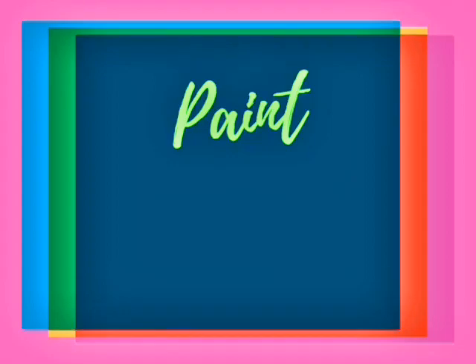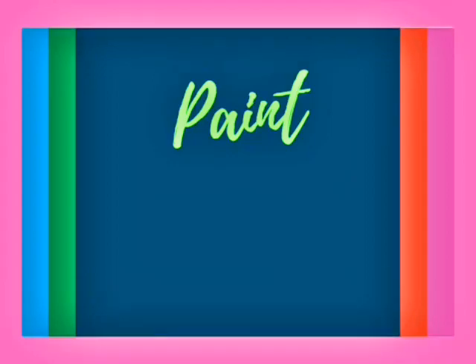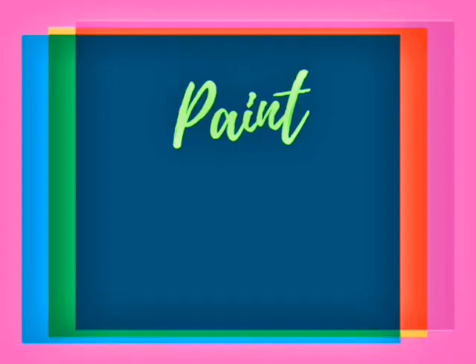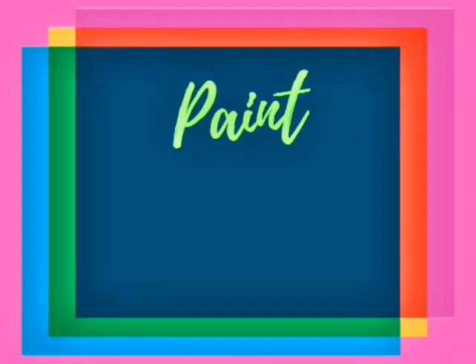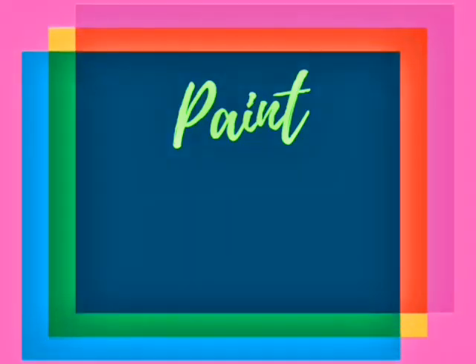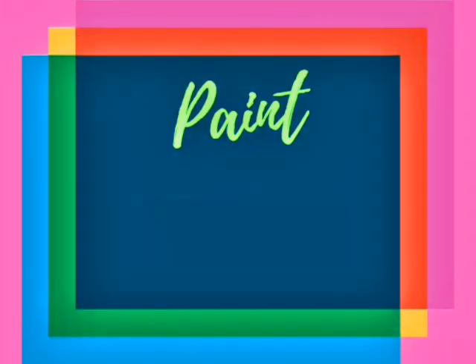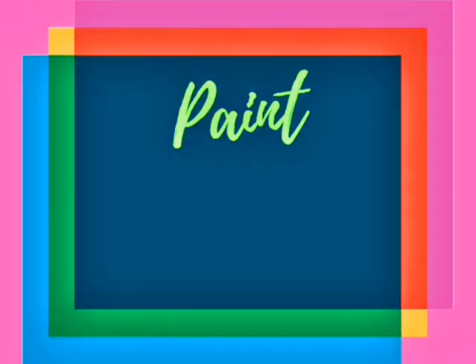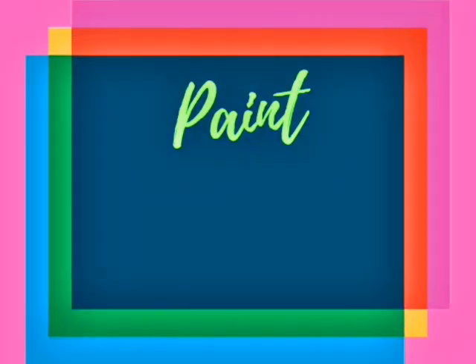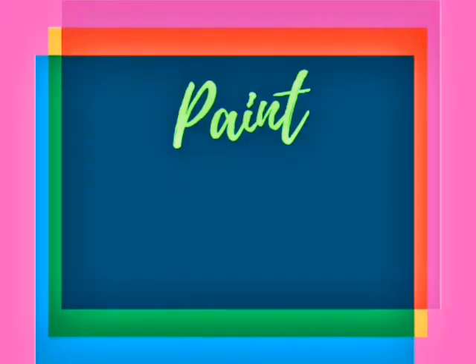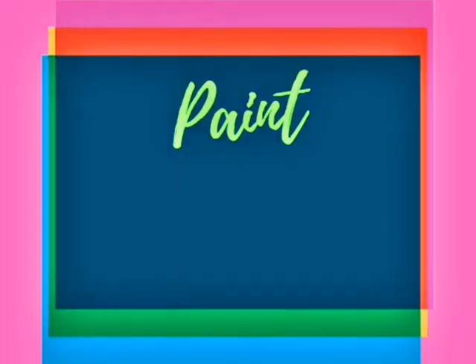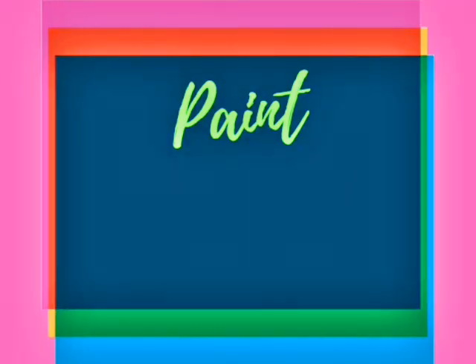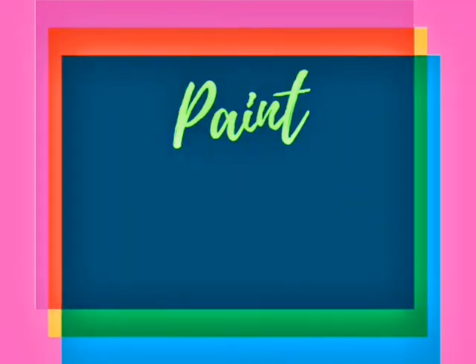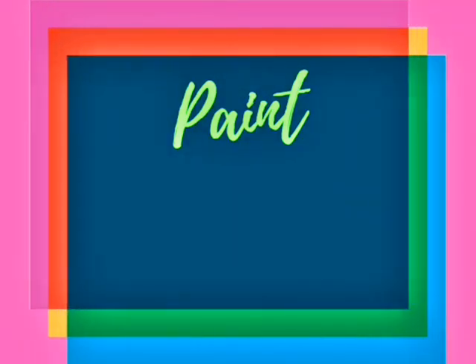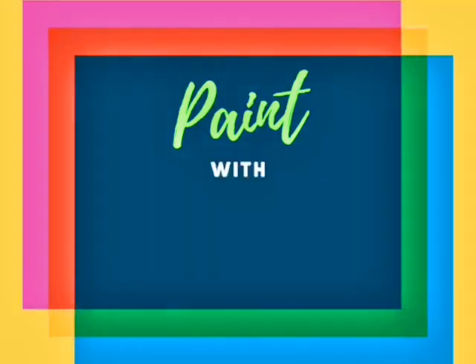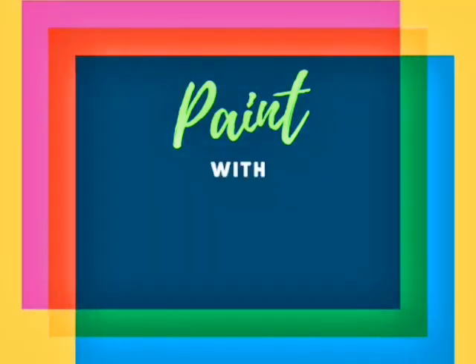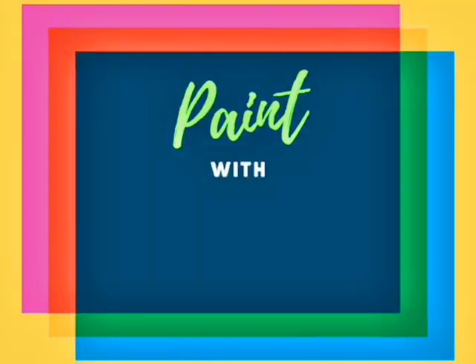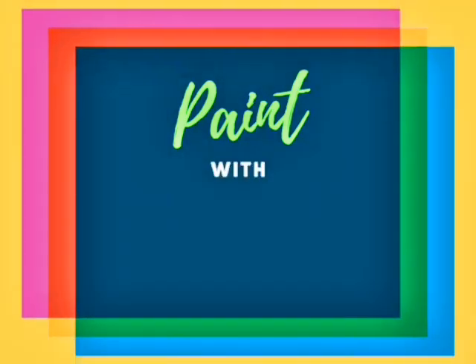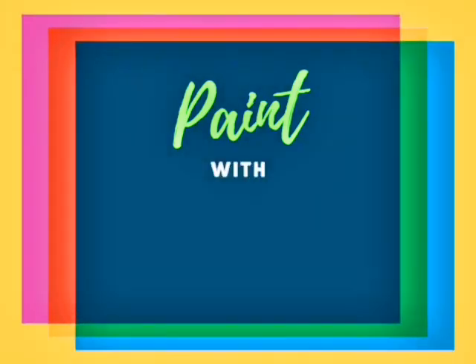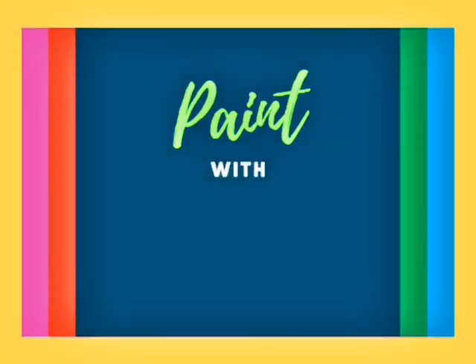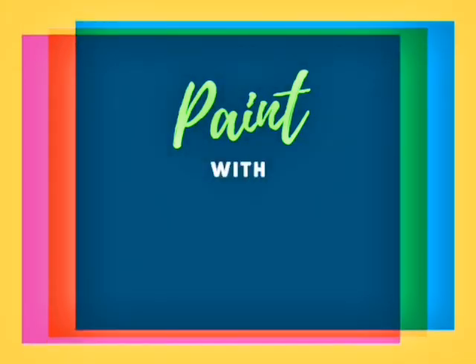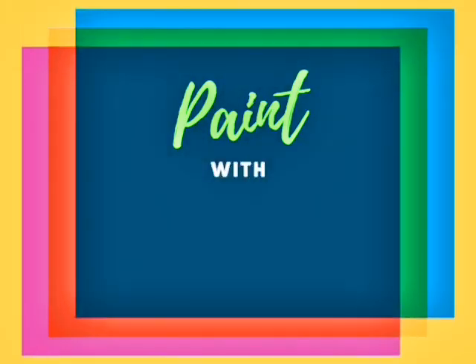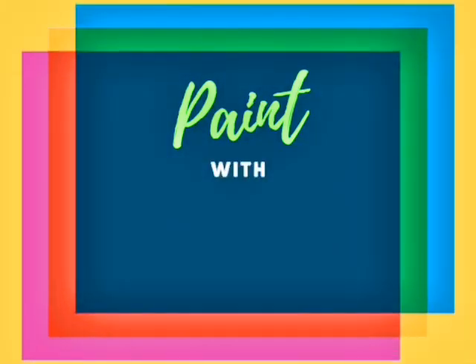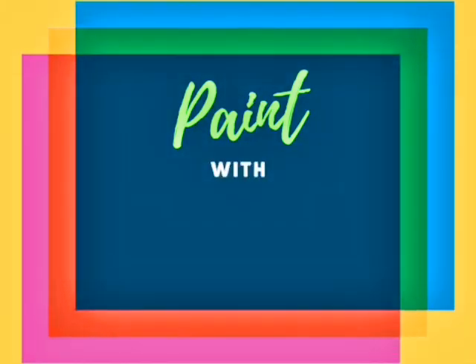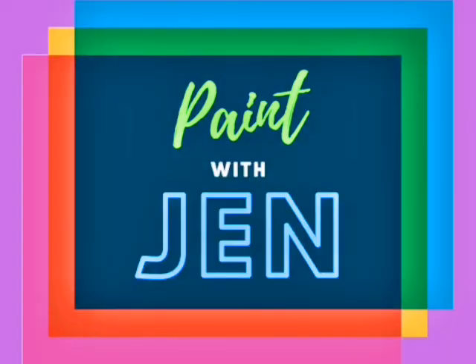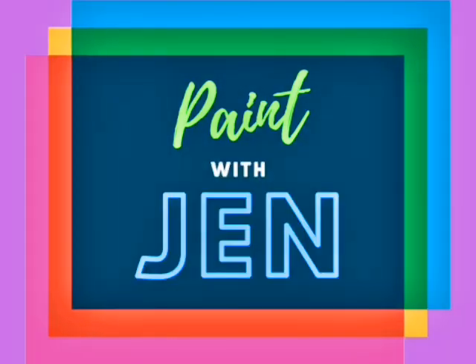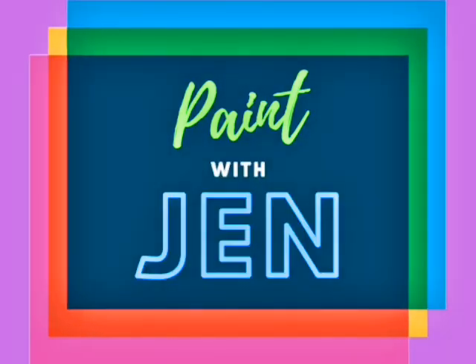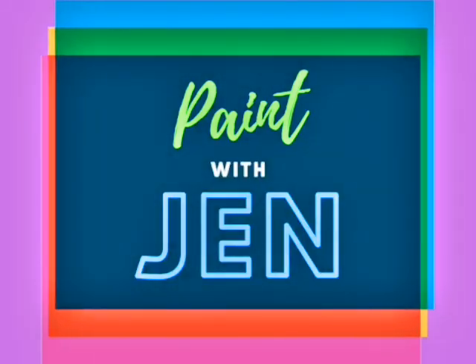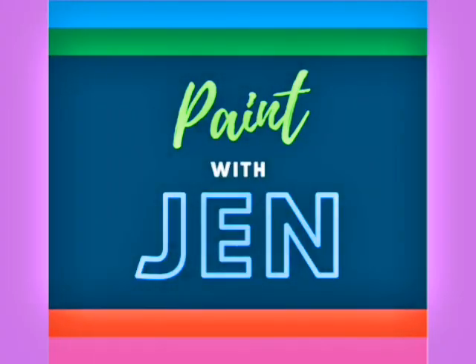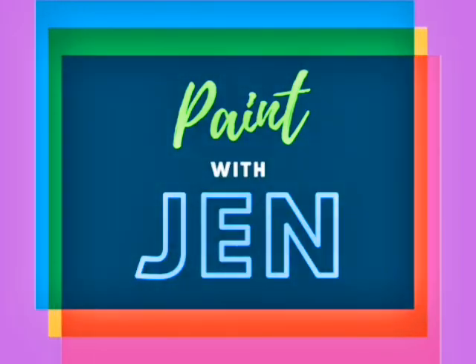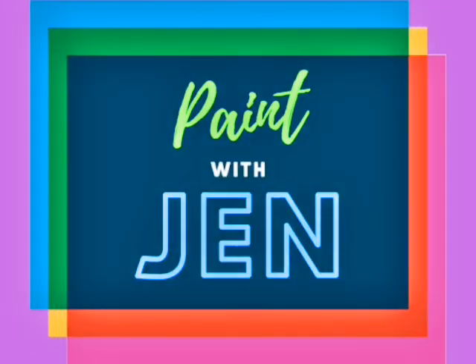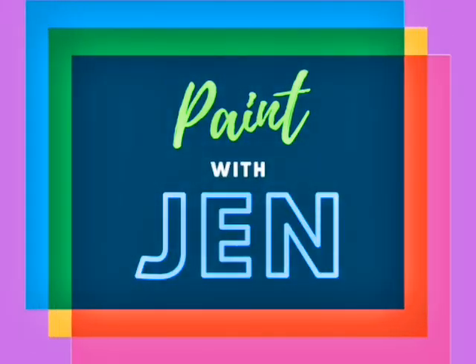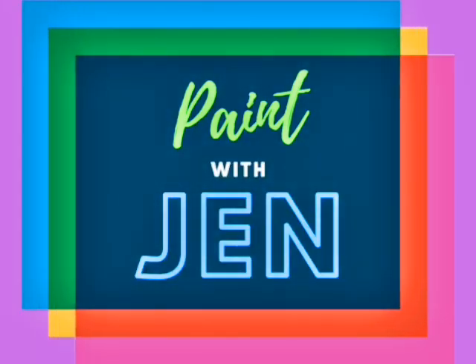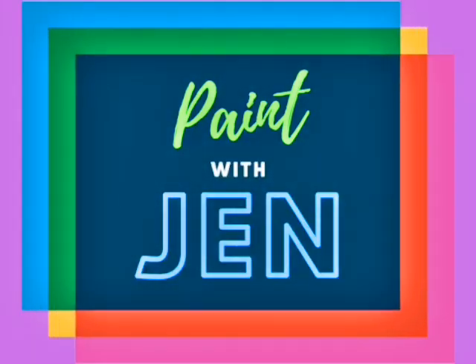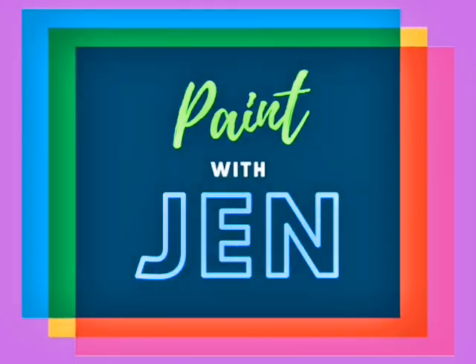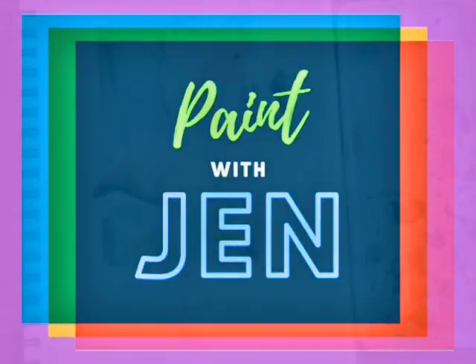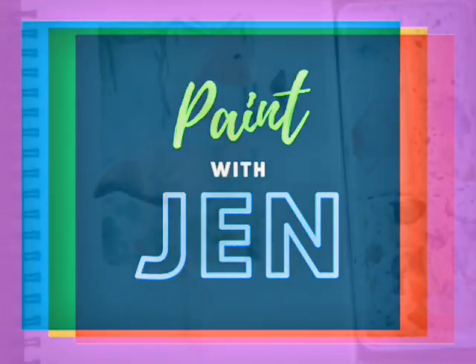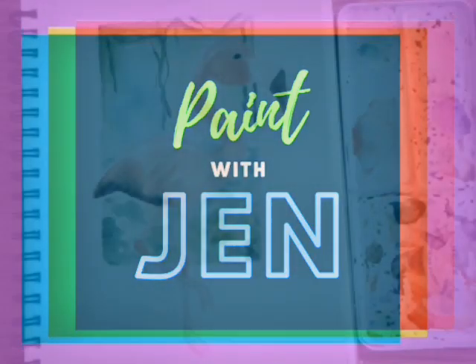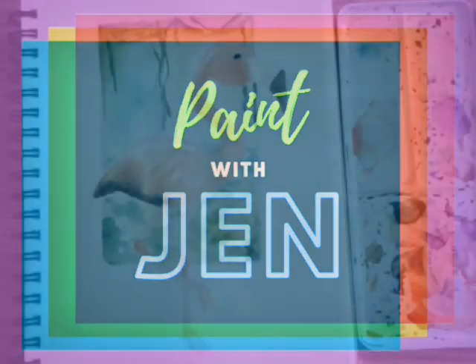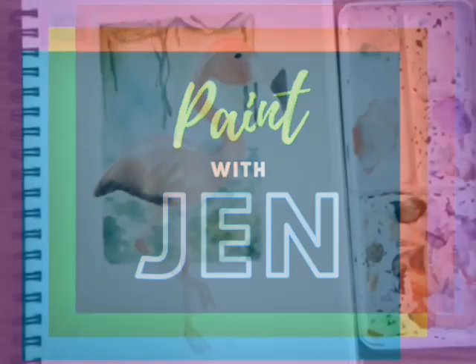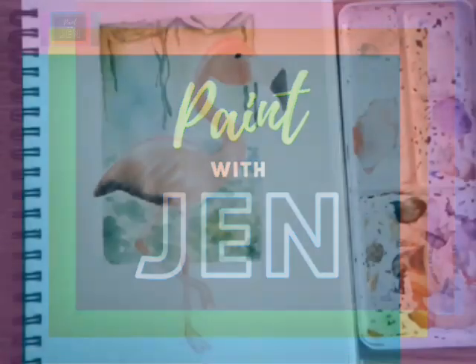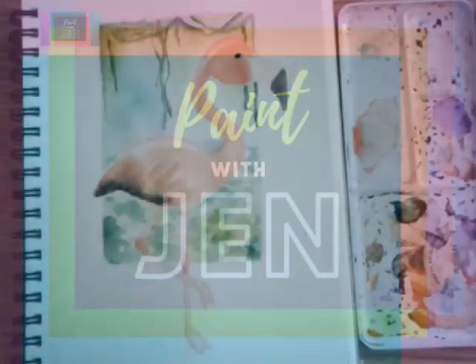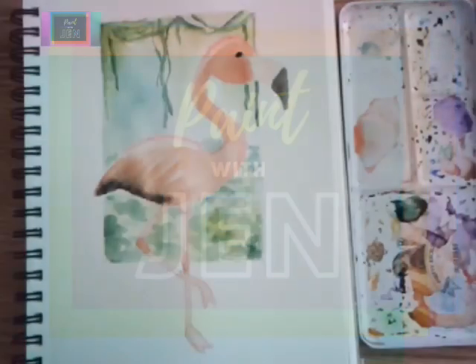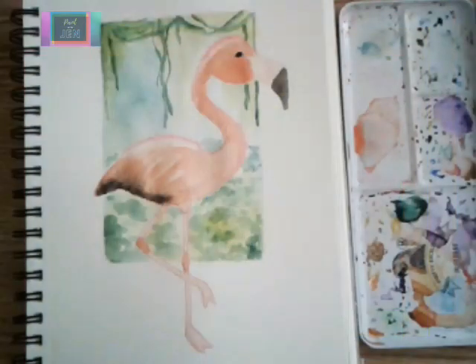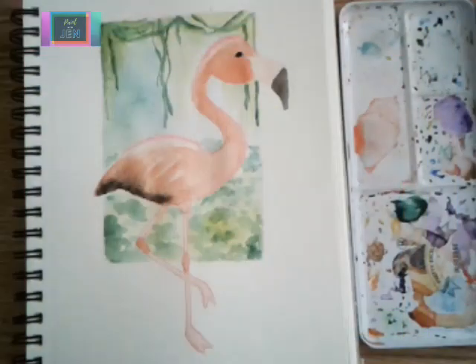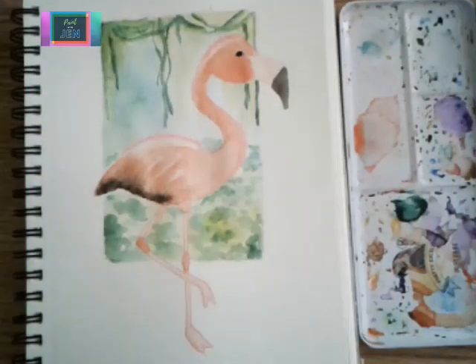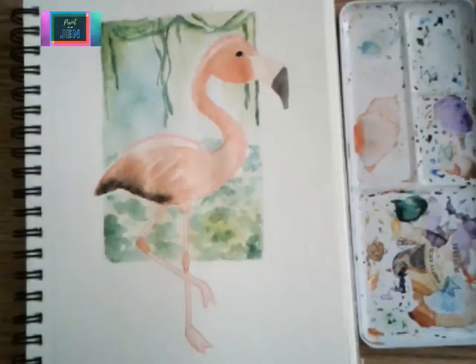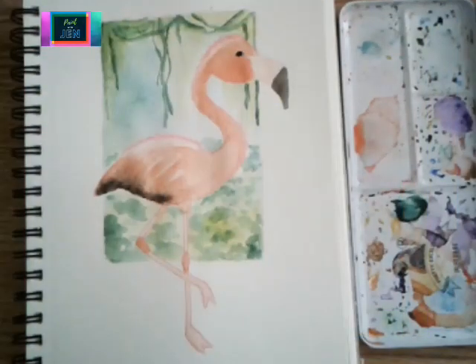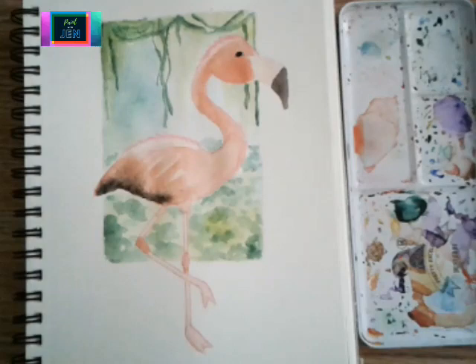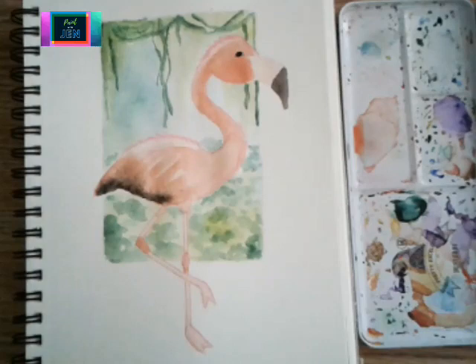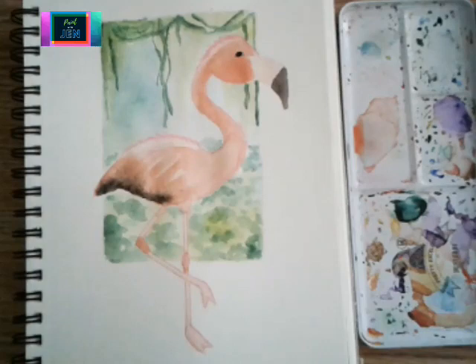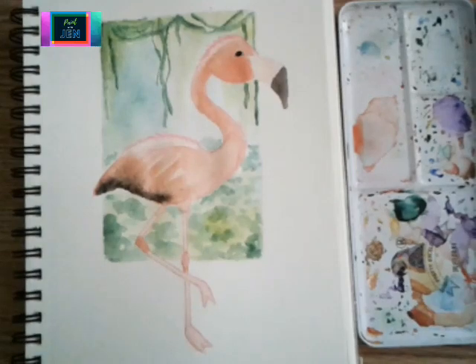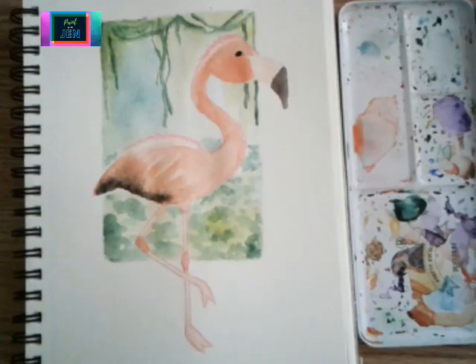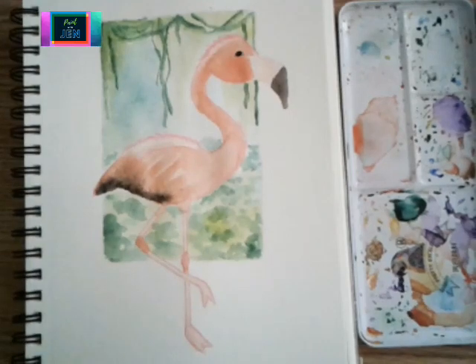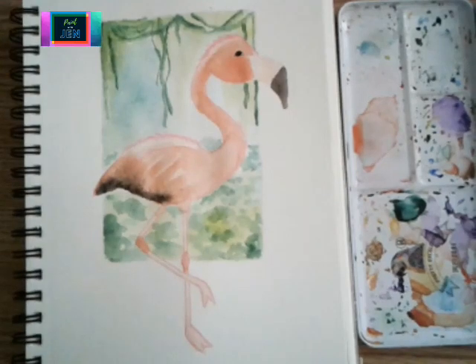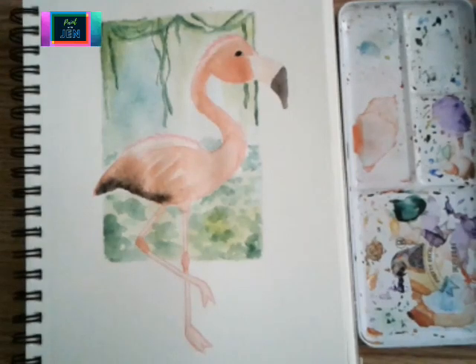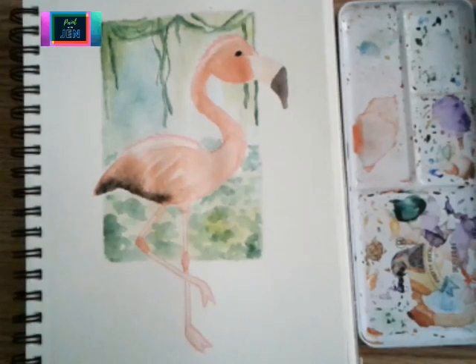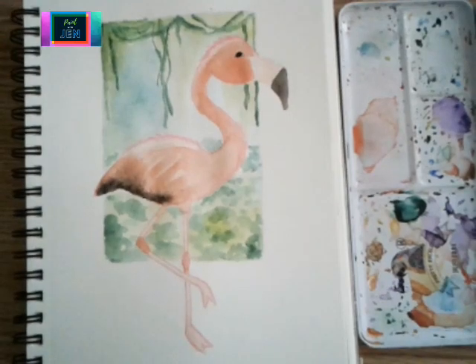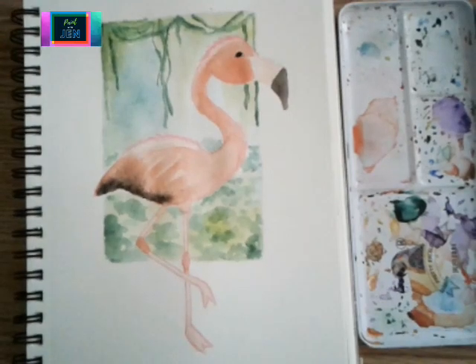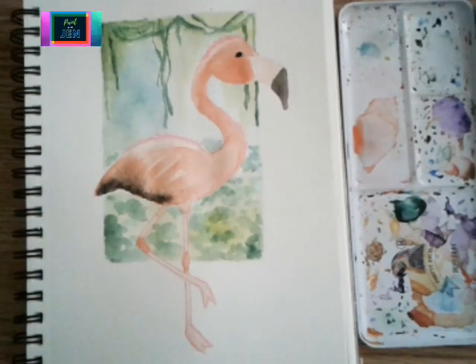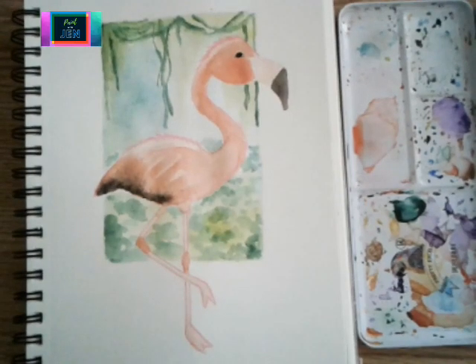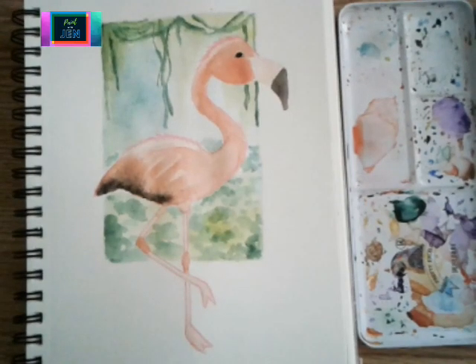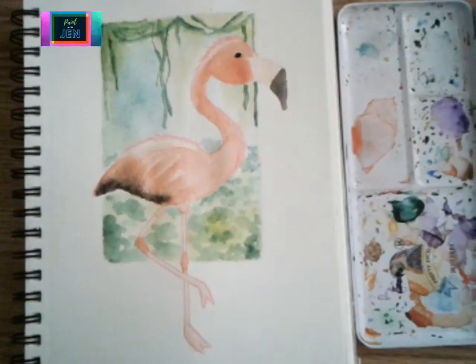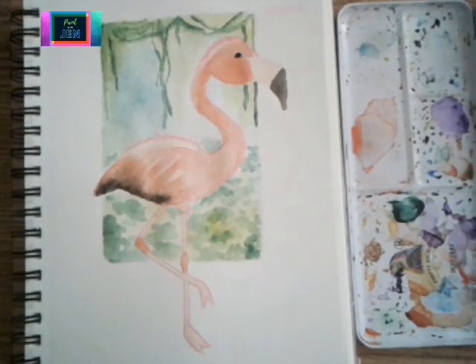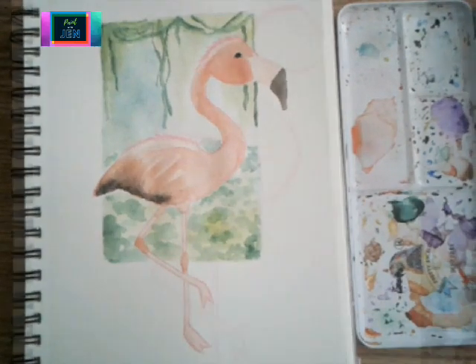Hi guys, so today we're going to draw and paint a flamingo. I'll be using watercolor, but you can use whatever medium you'd like.